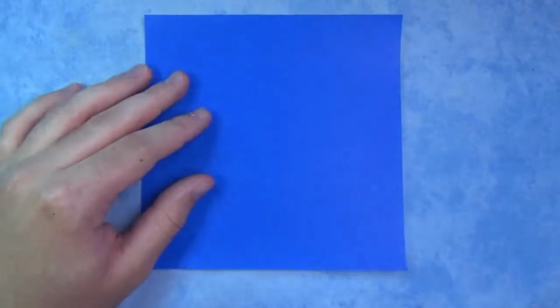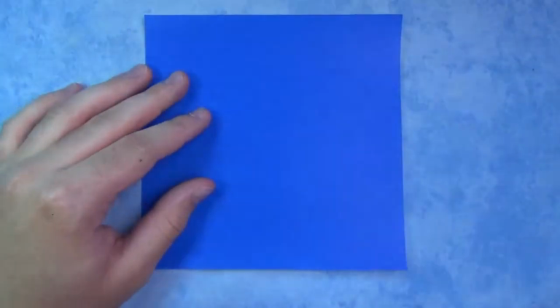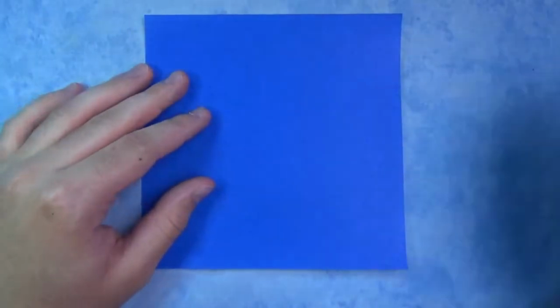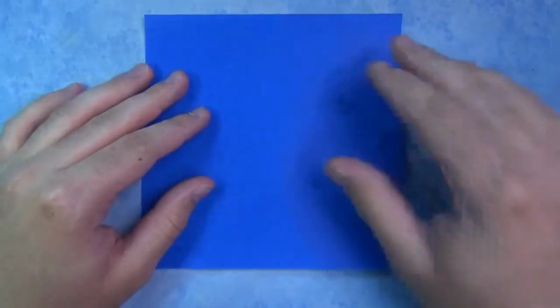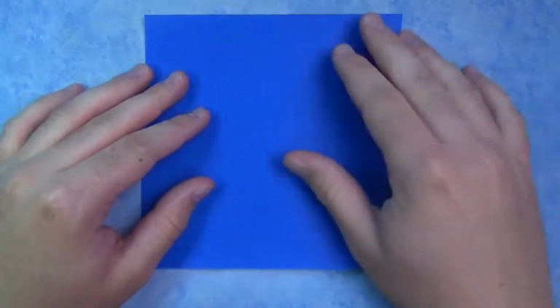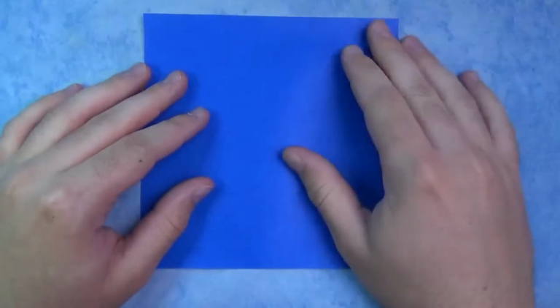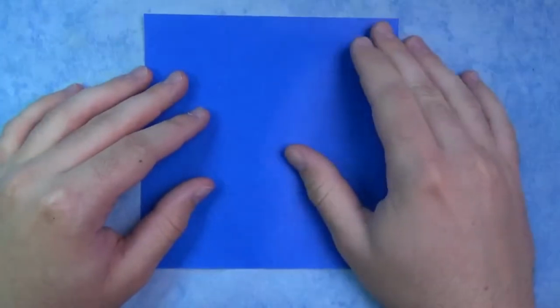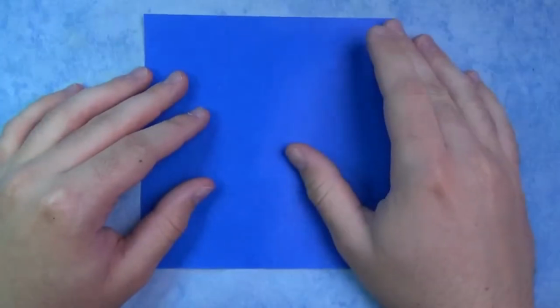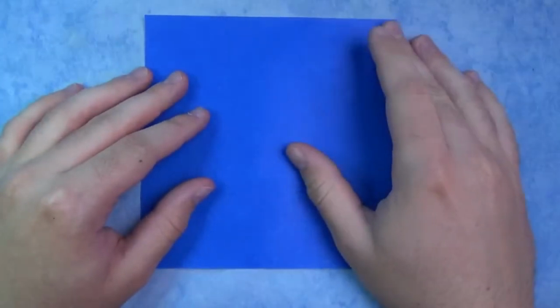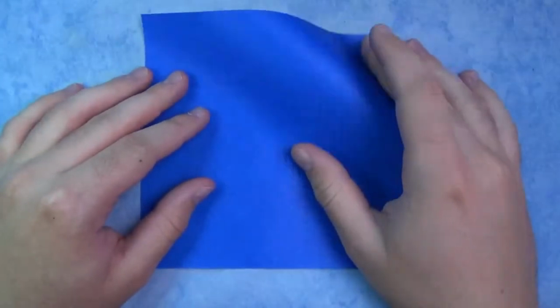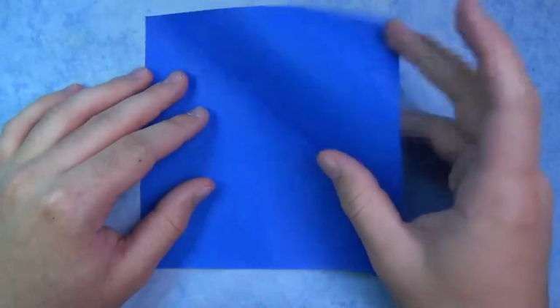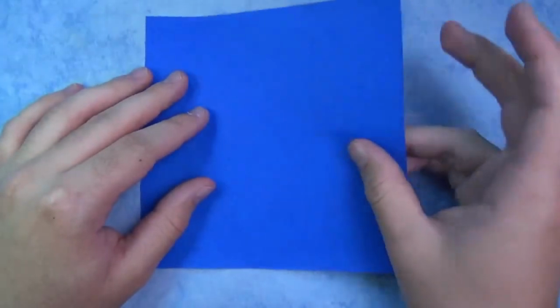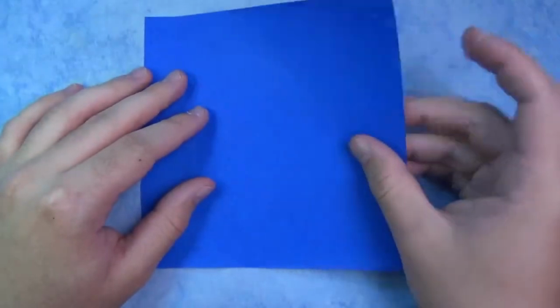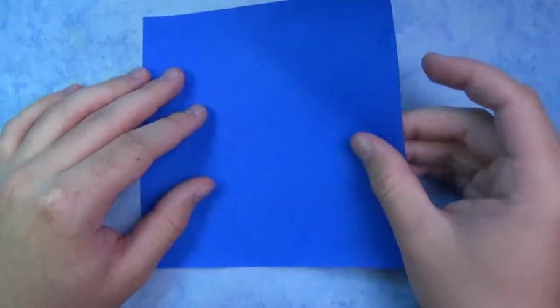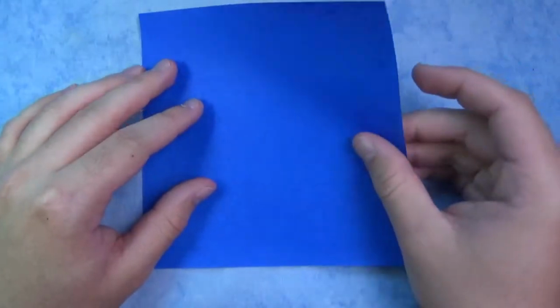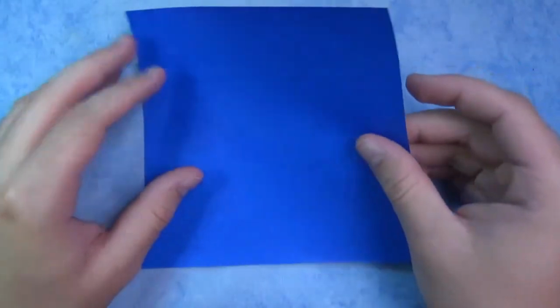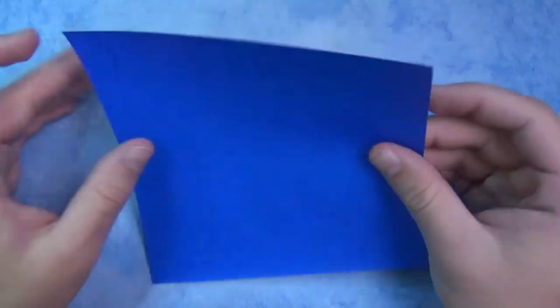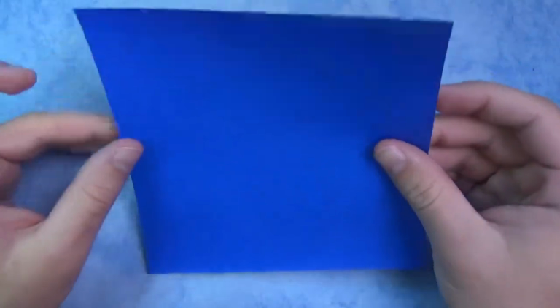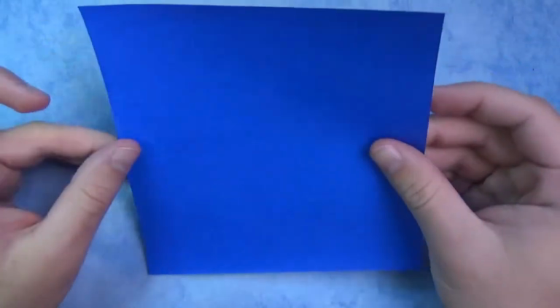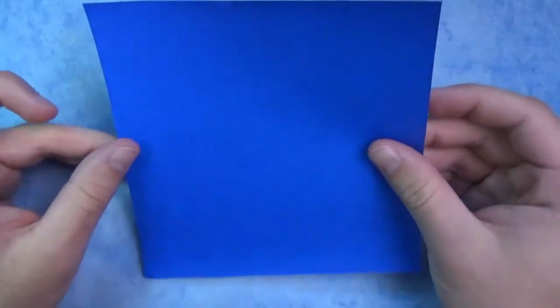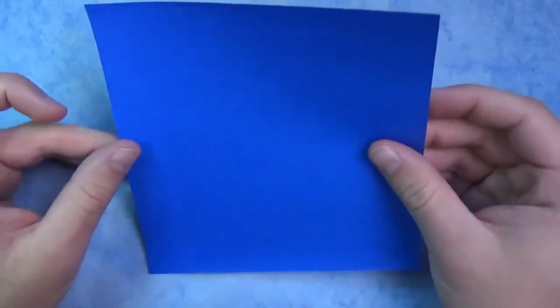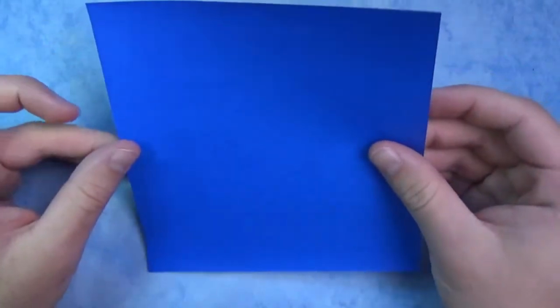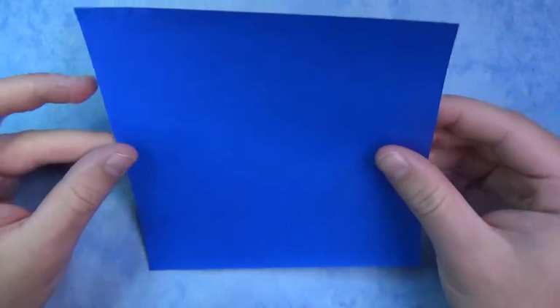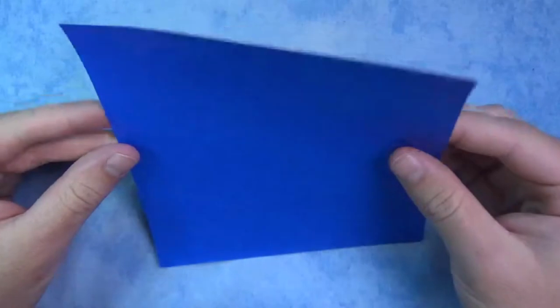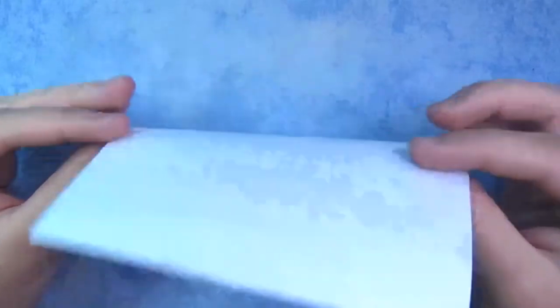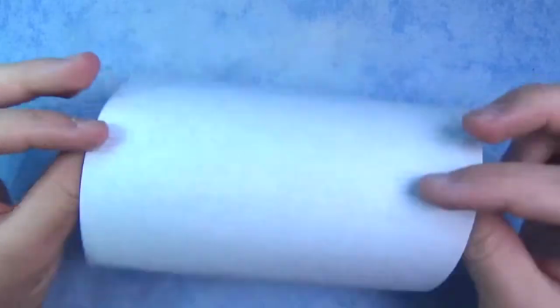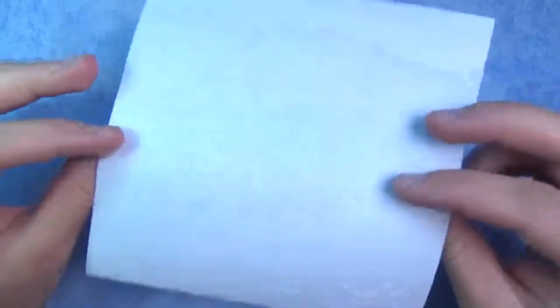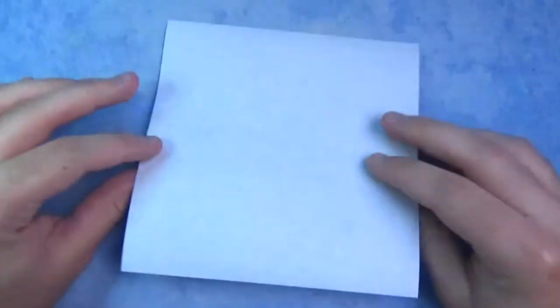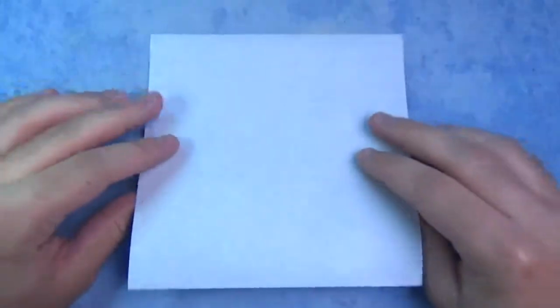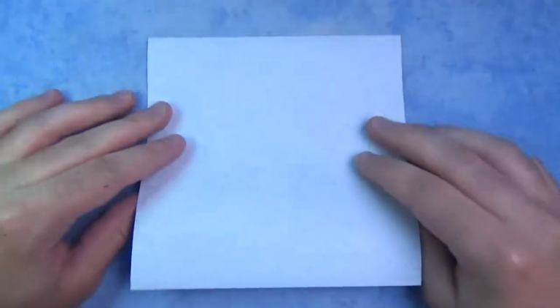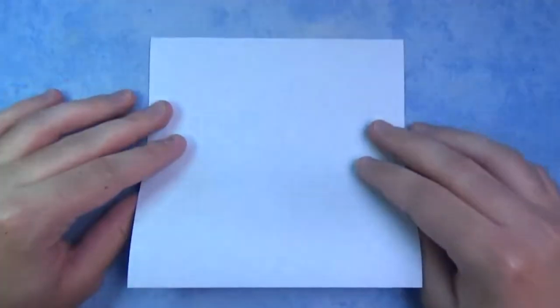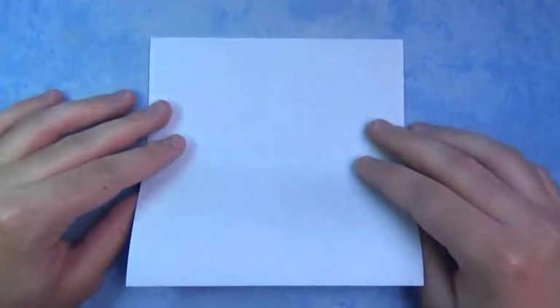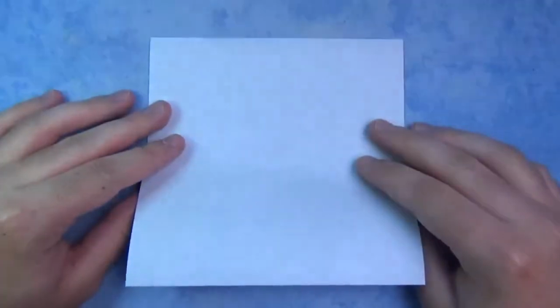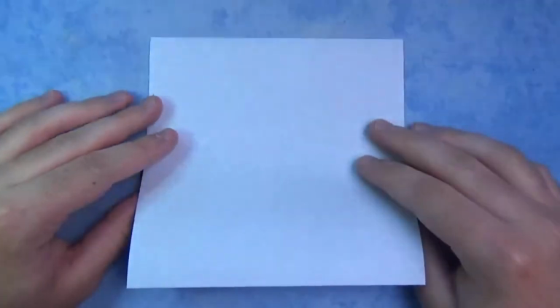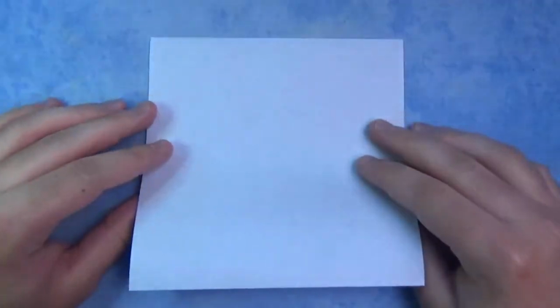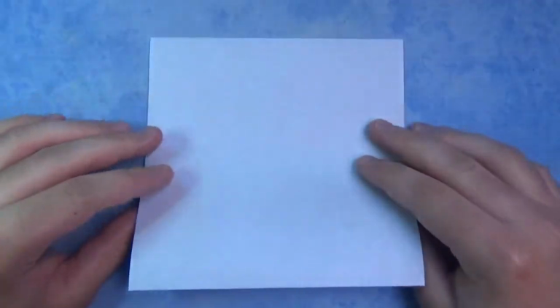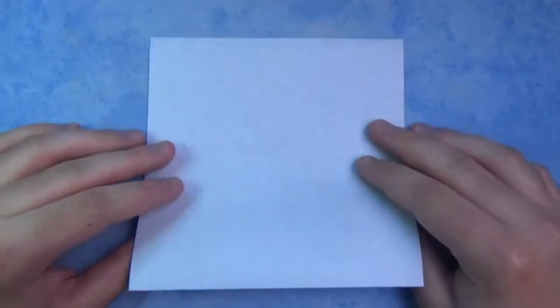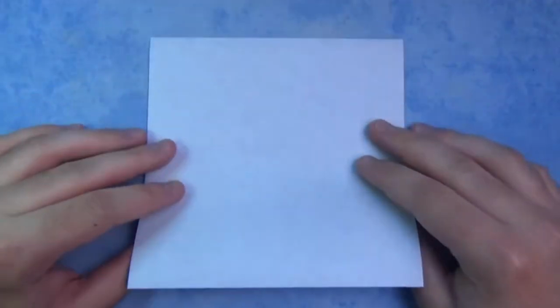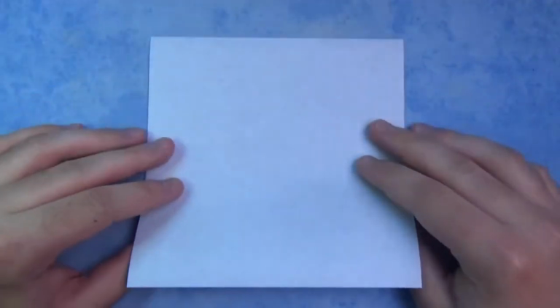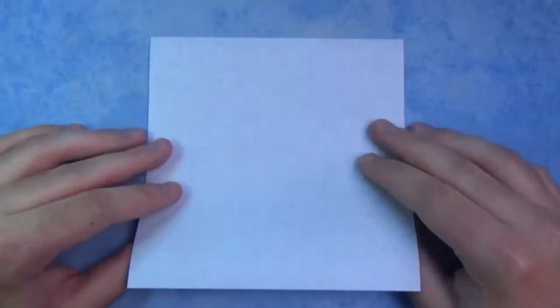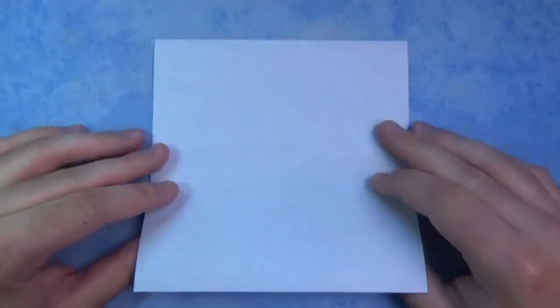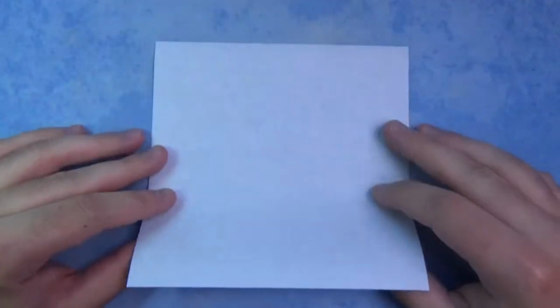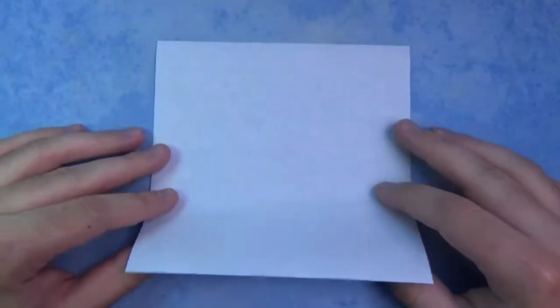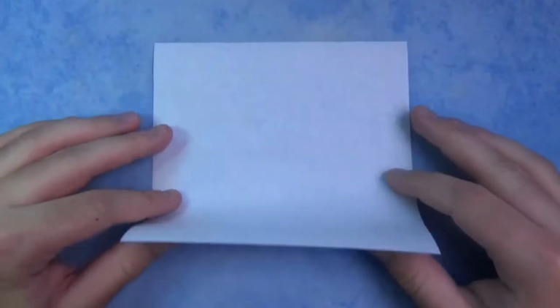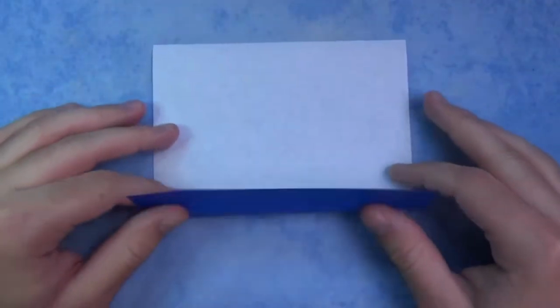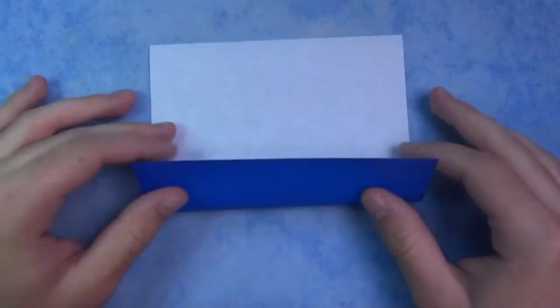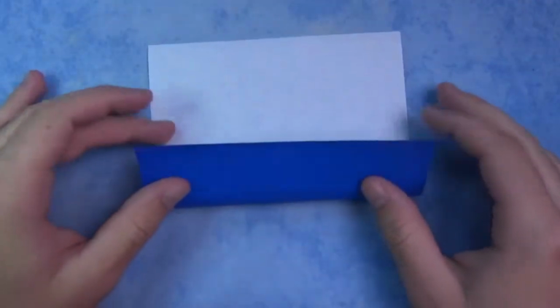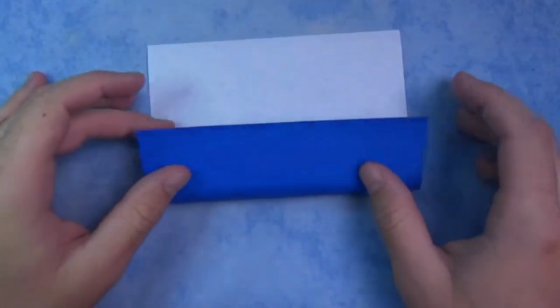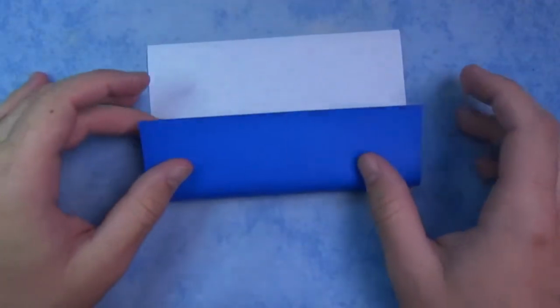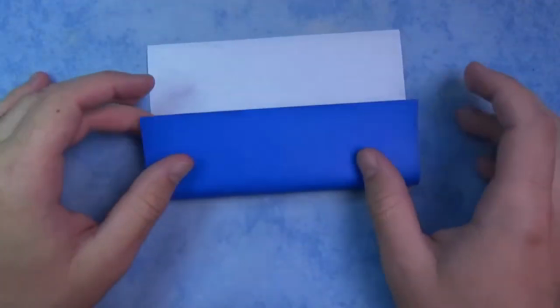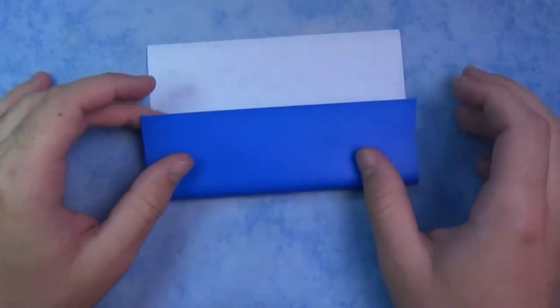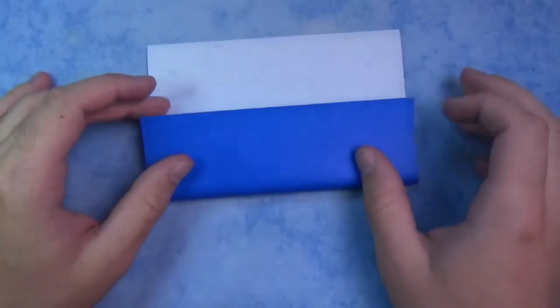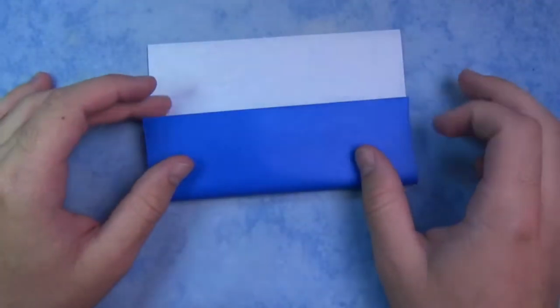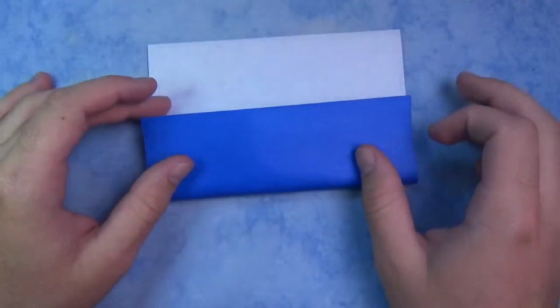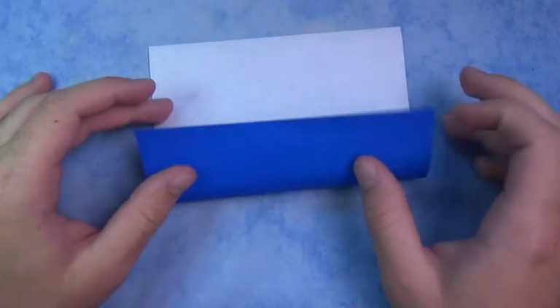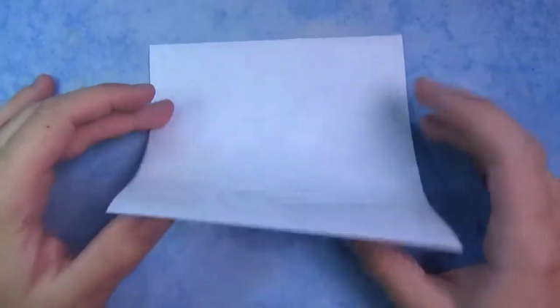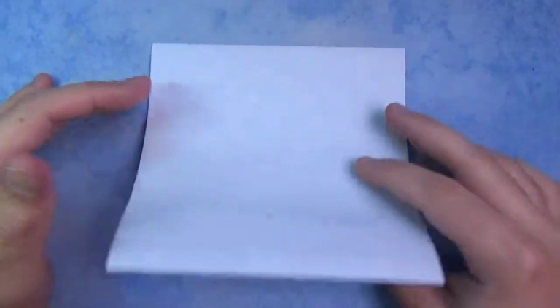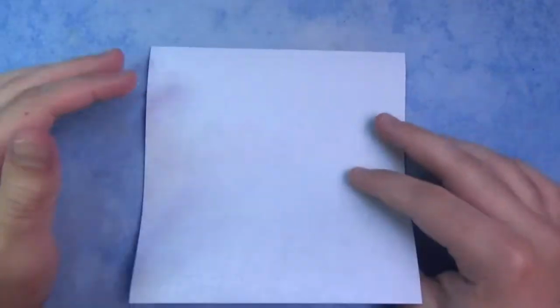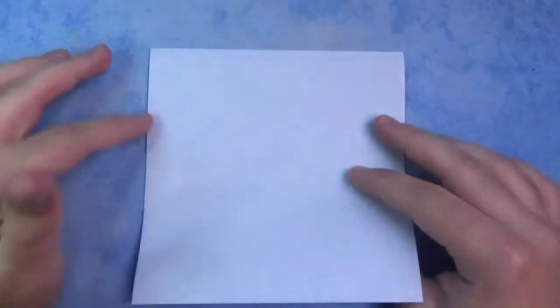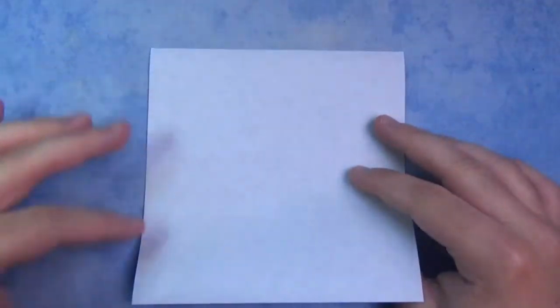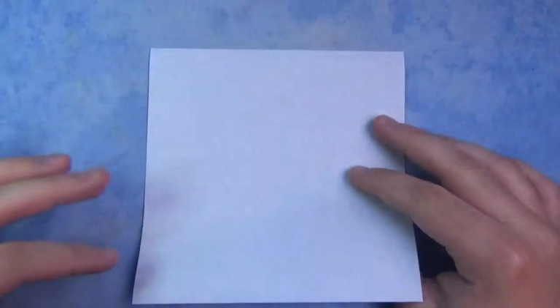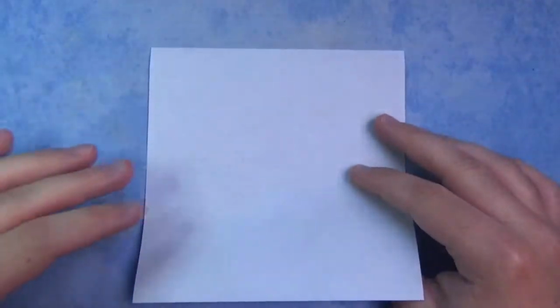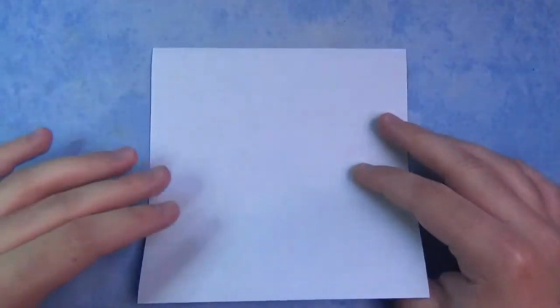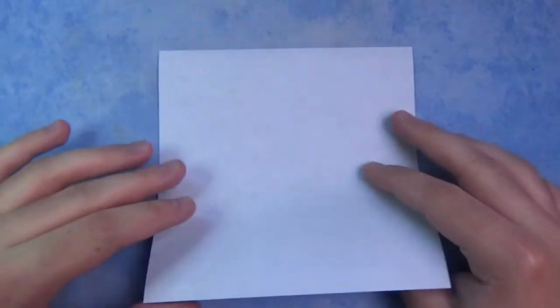So I'm going to use a 6-inch square of kami, so let's begin white side up, and we're going to divide this into thirds.